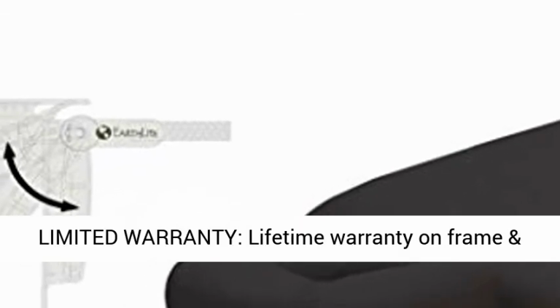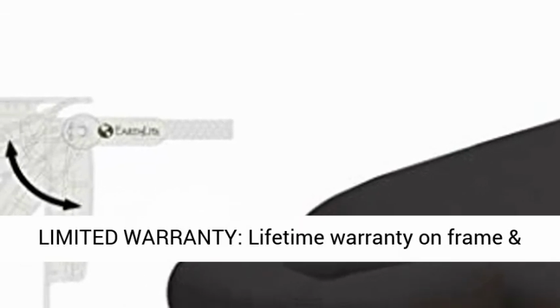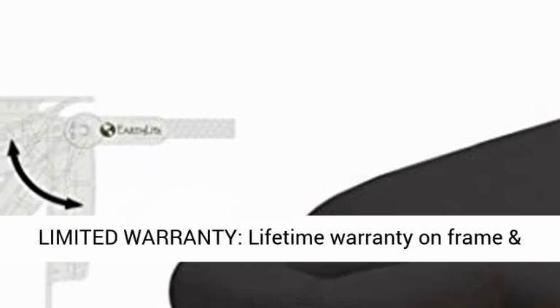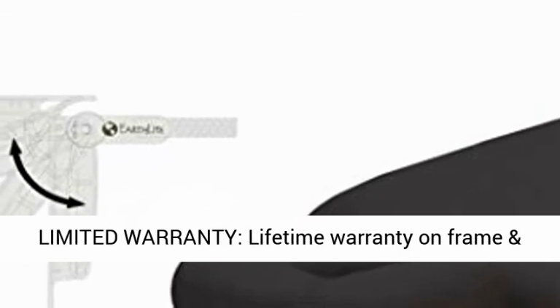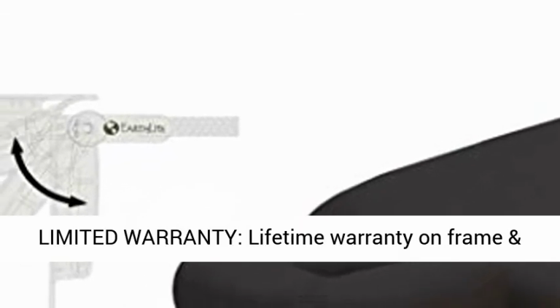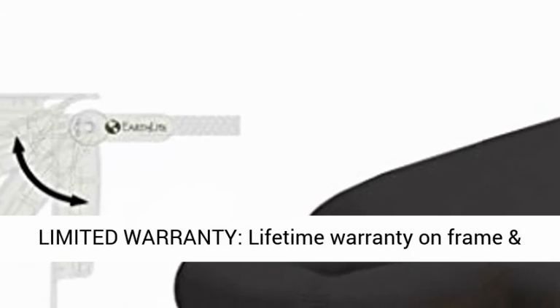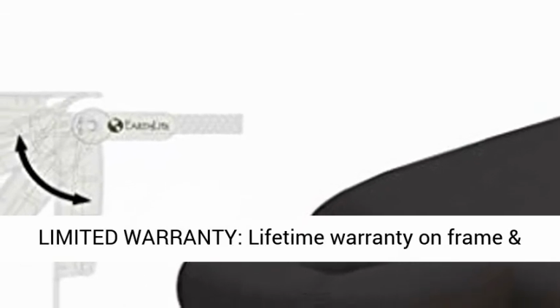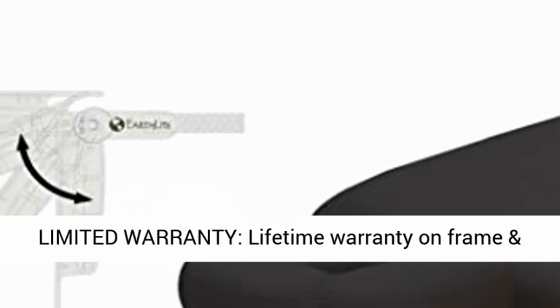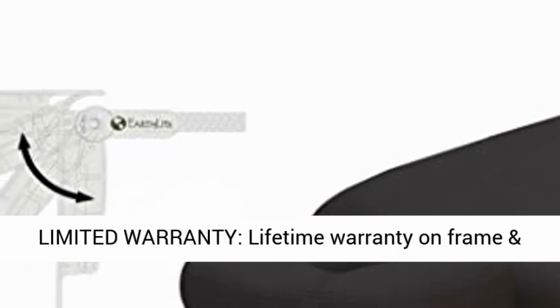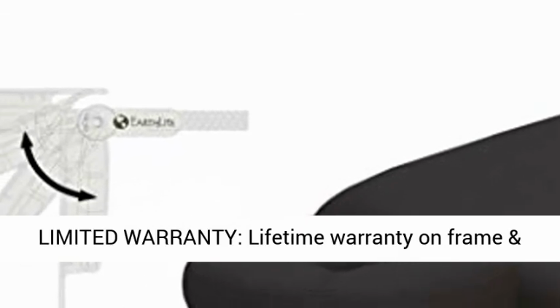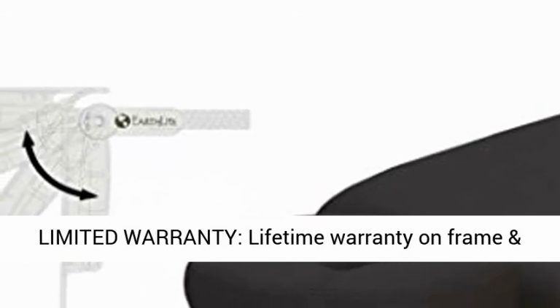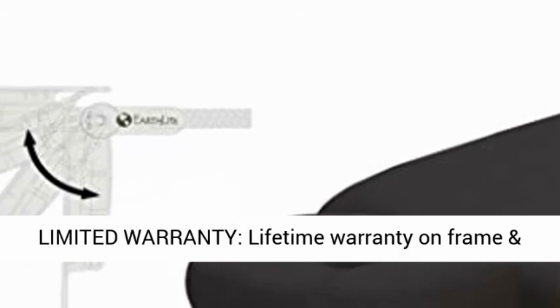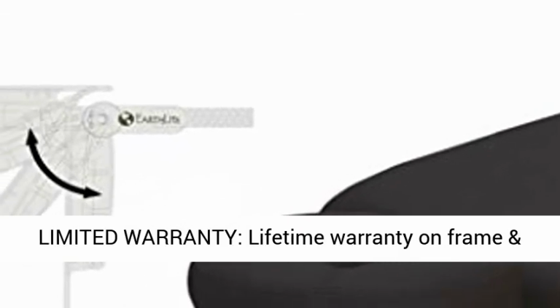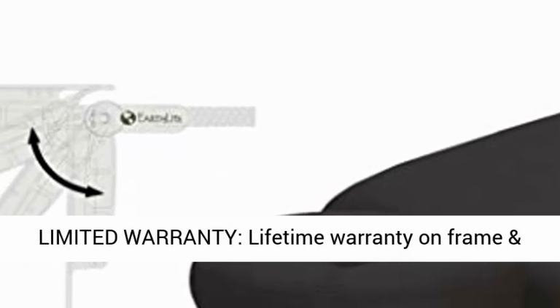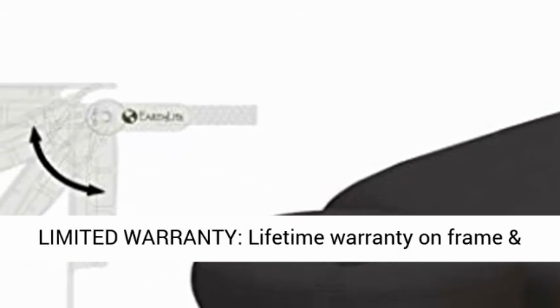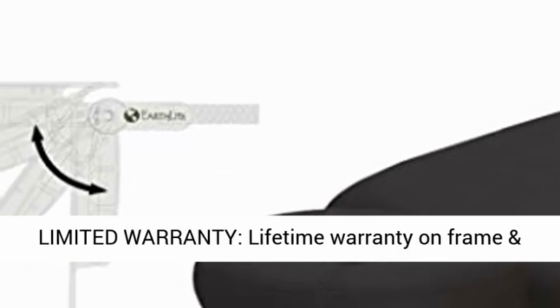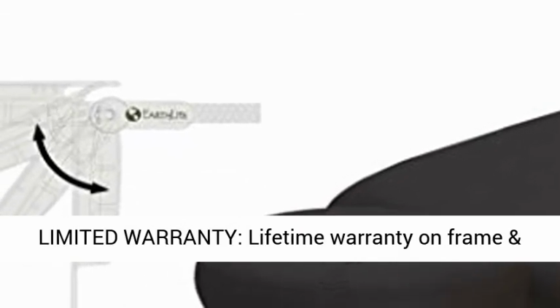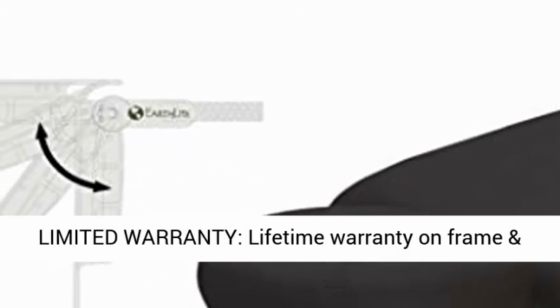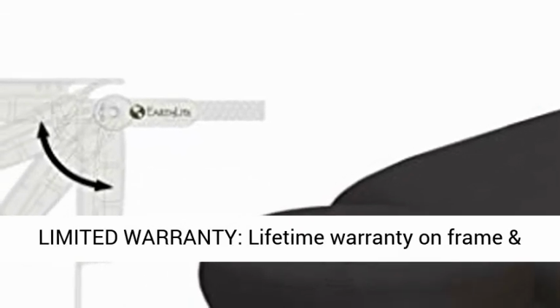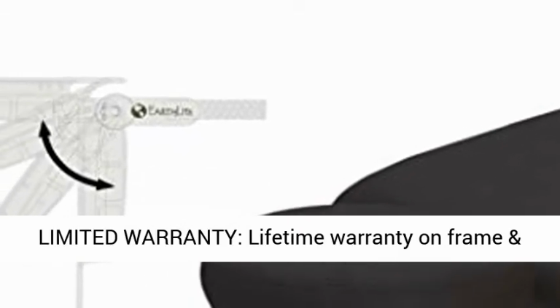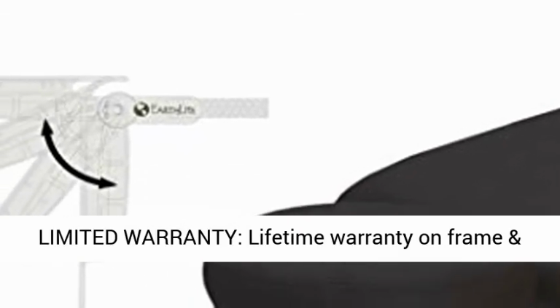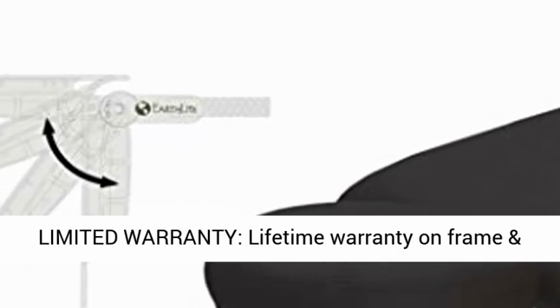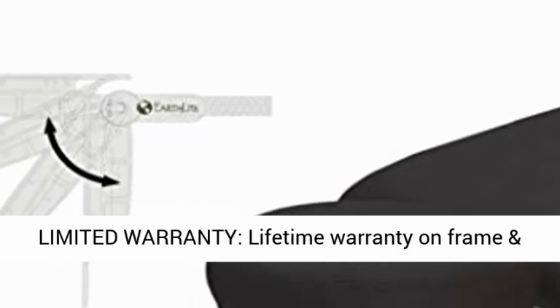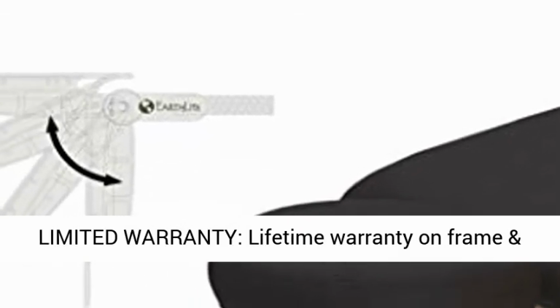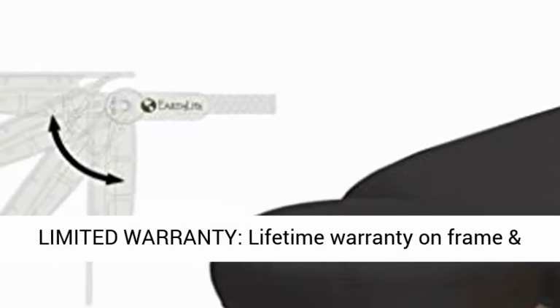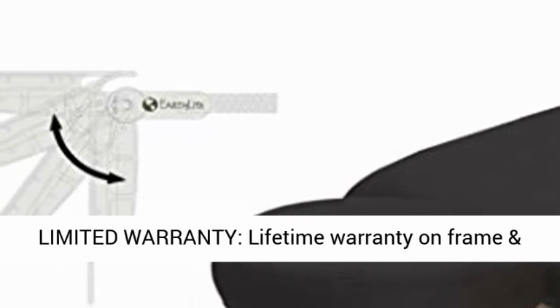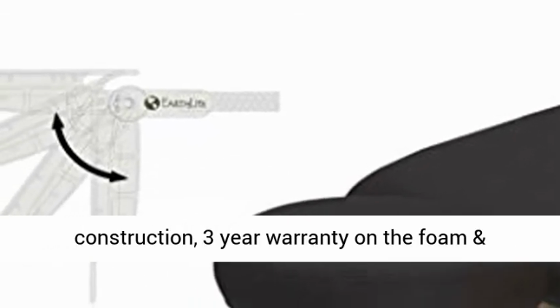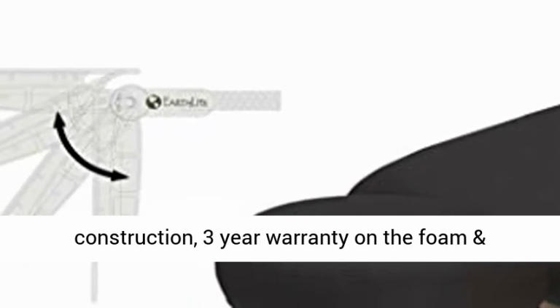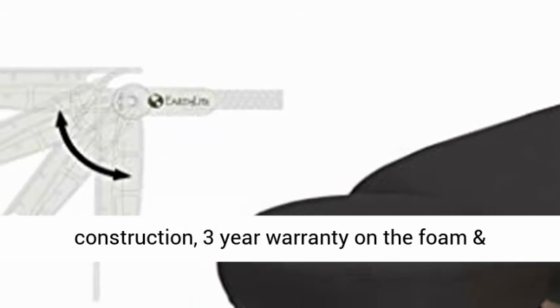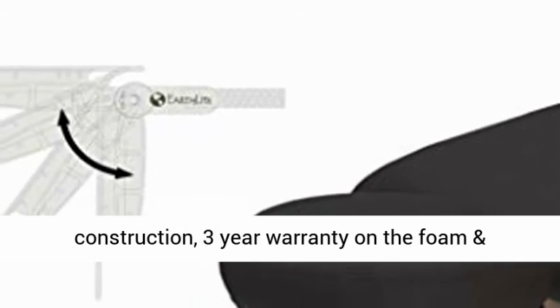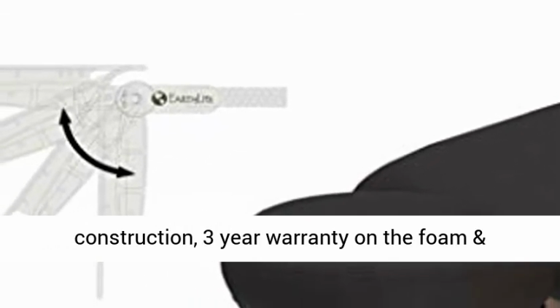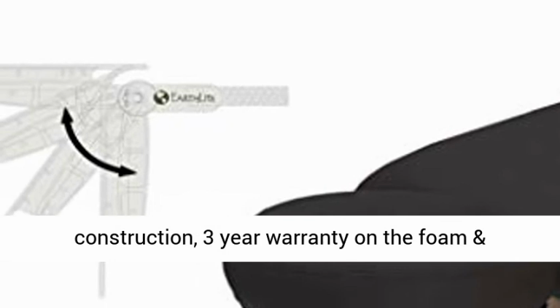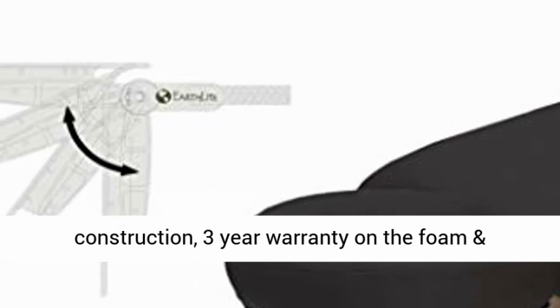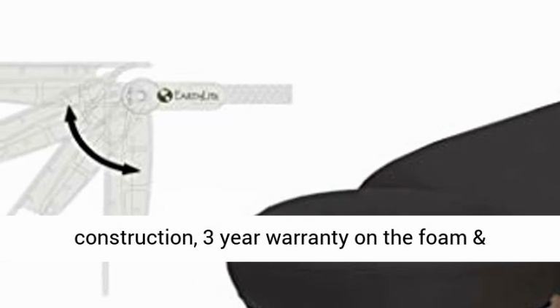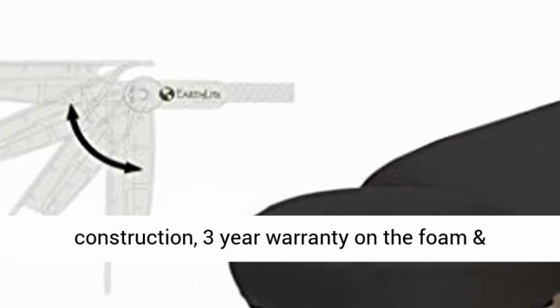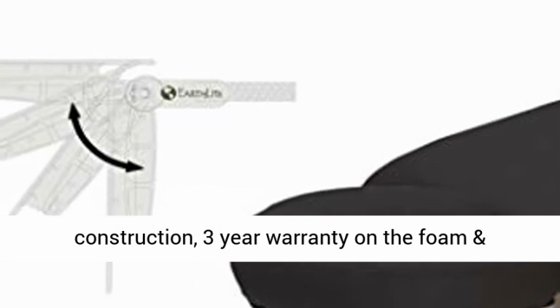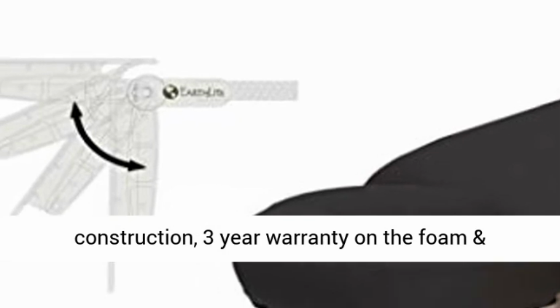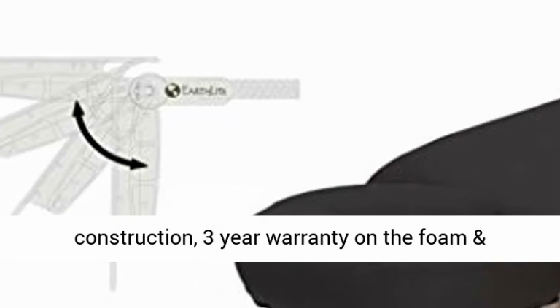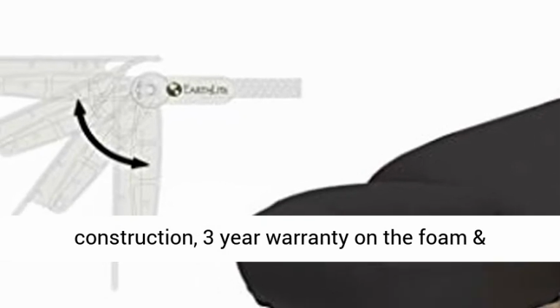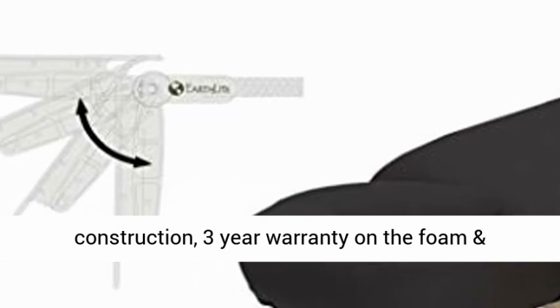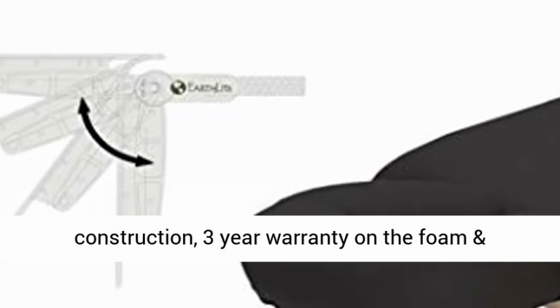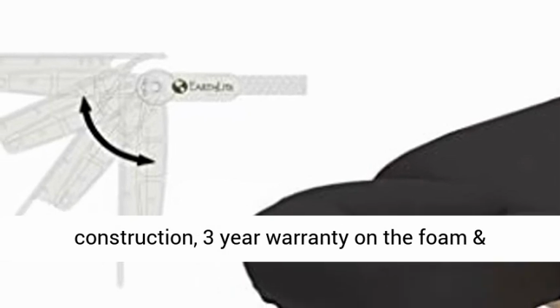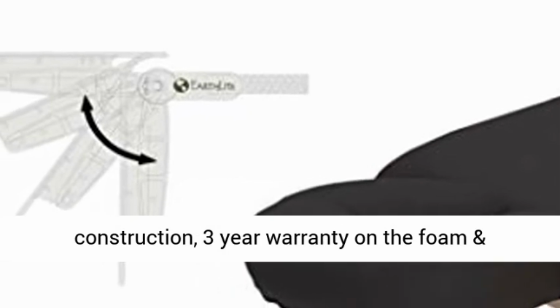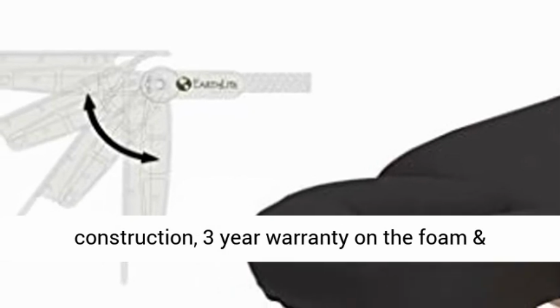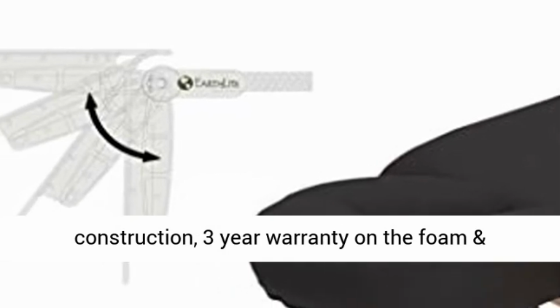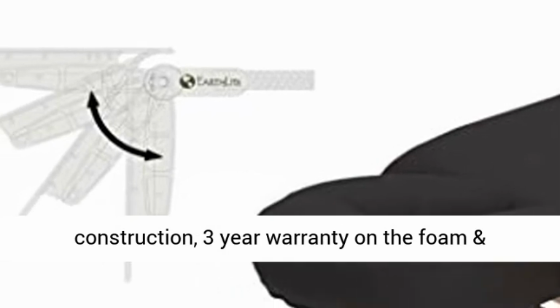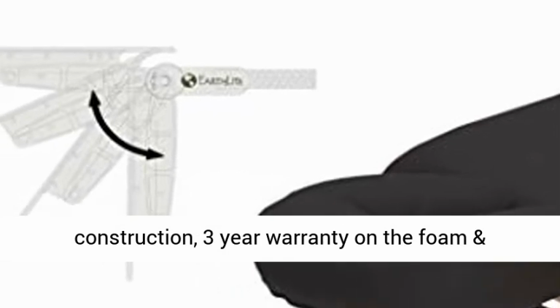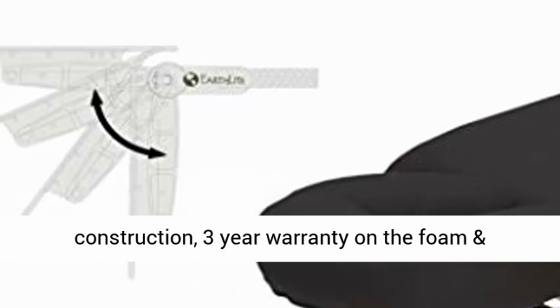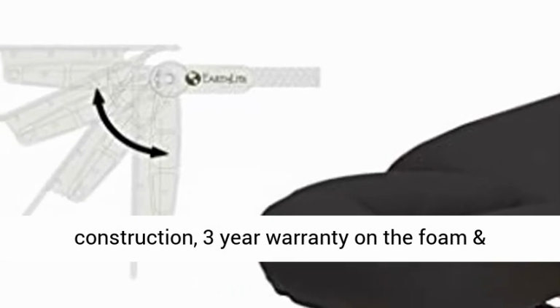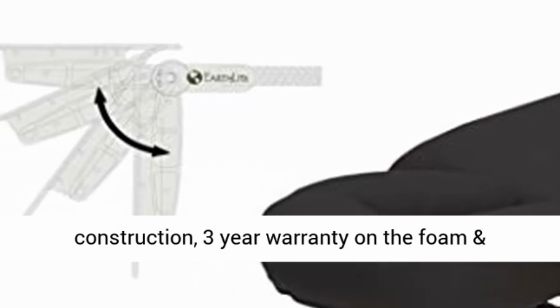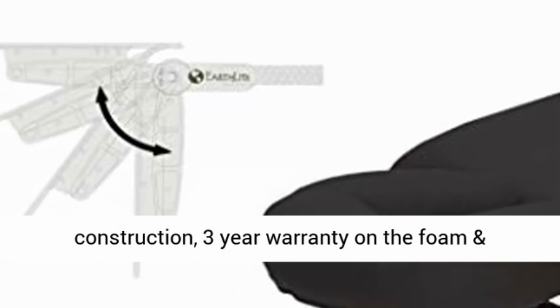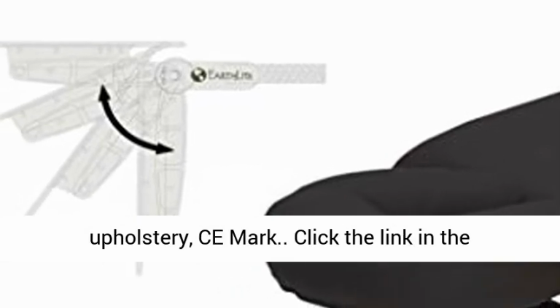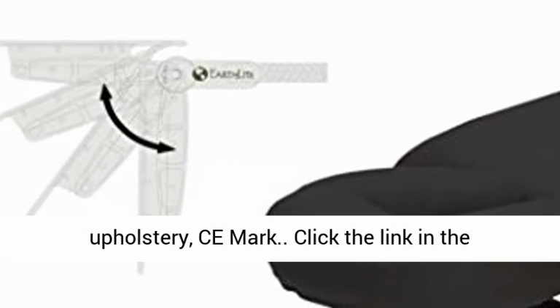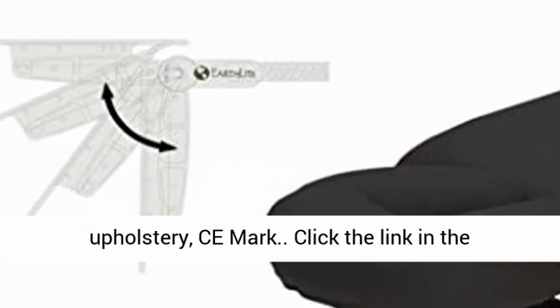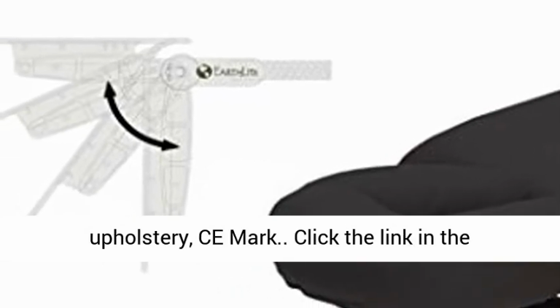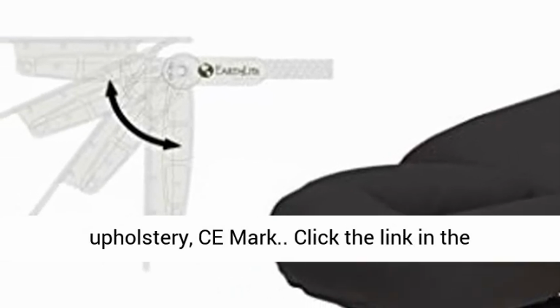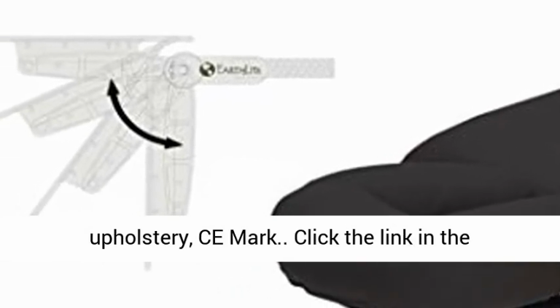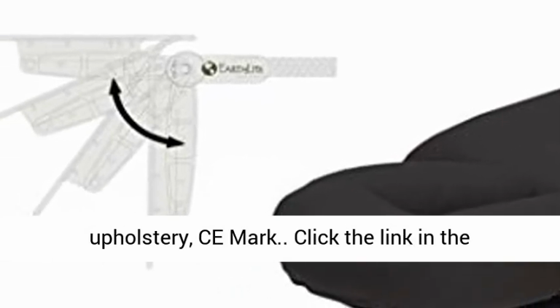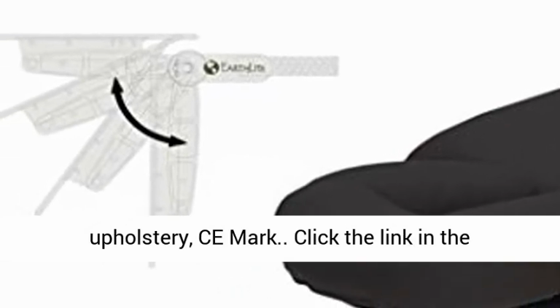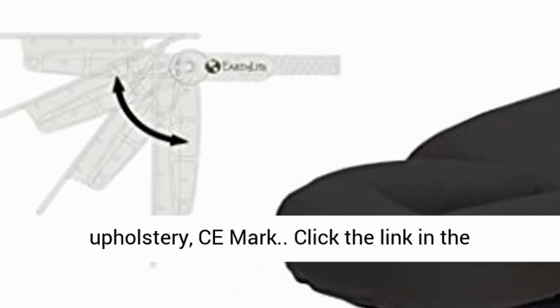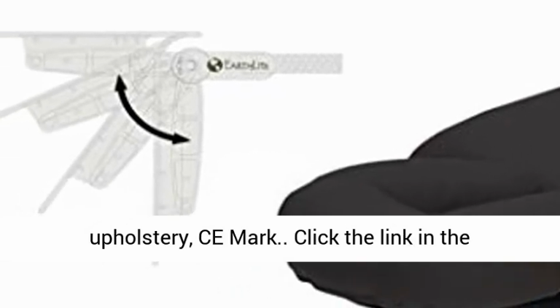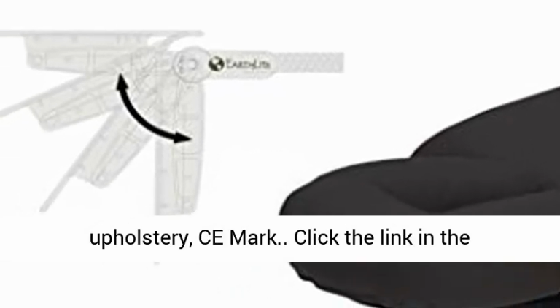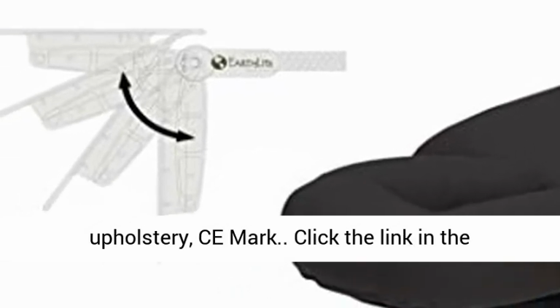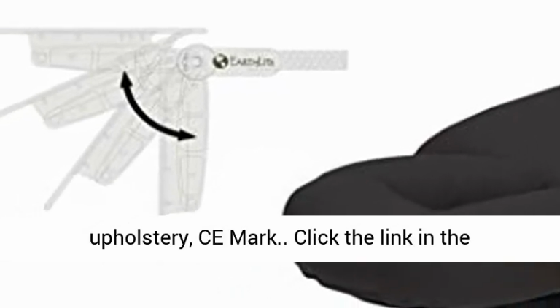Lifetime Limited Warranty: Lifetime Warranty on Frame and Construction, 3-Year Warranty on the Foam and Upholstery. C-Mark certified.